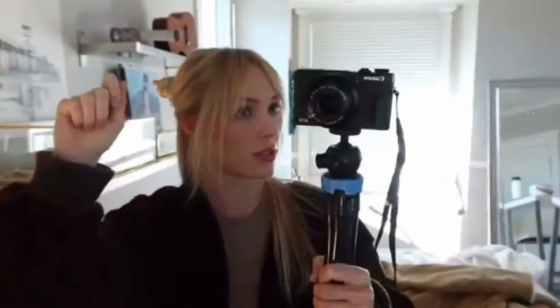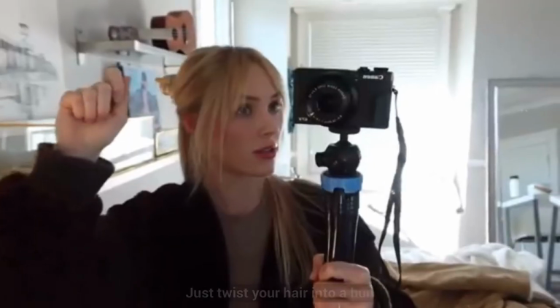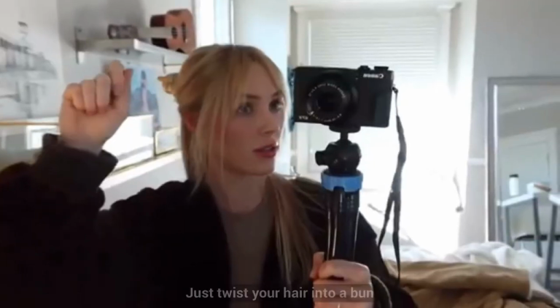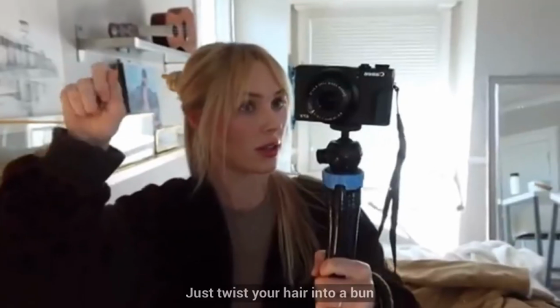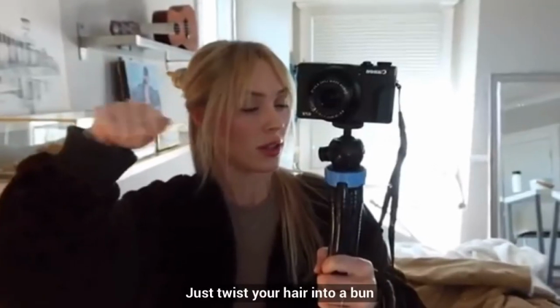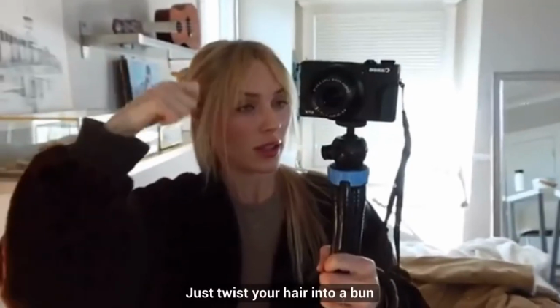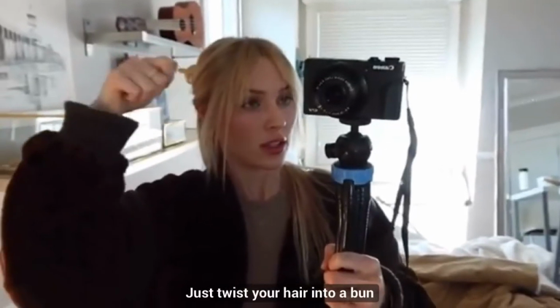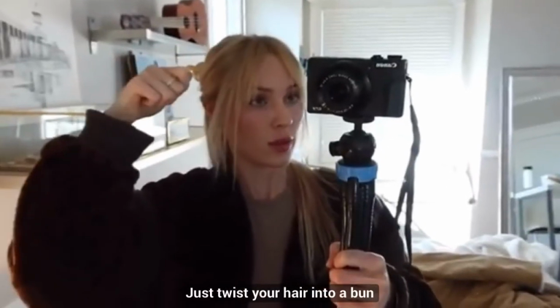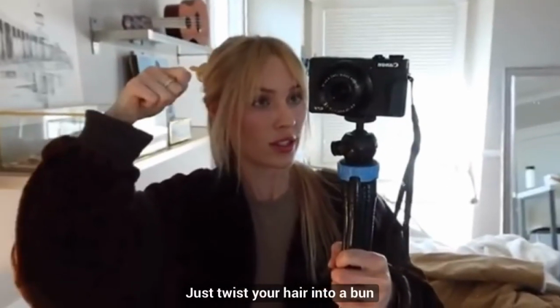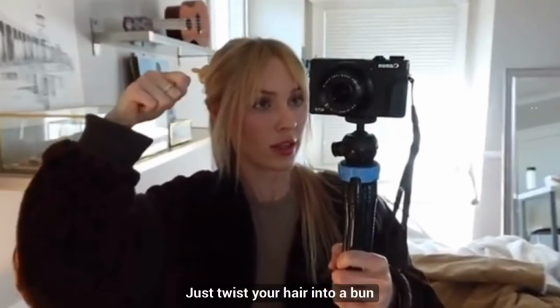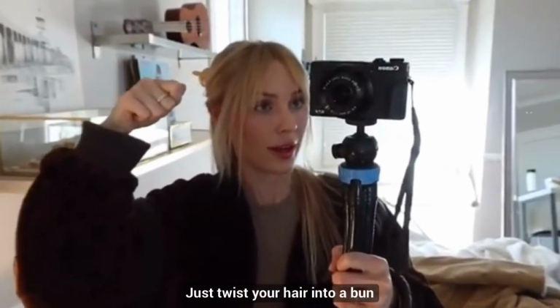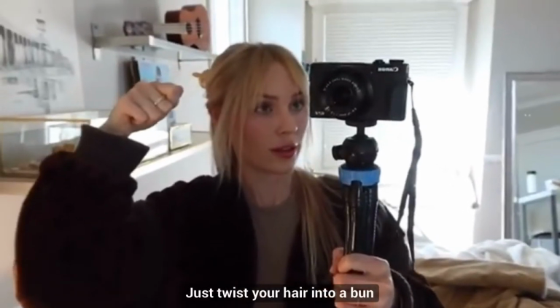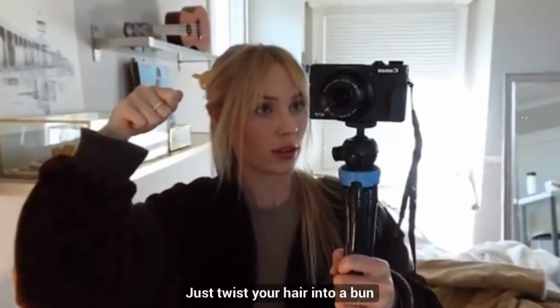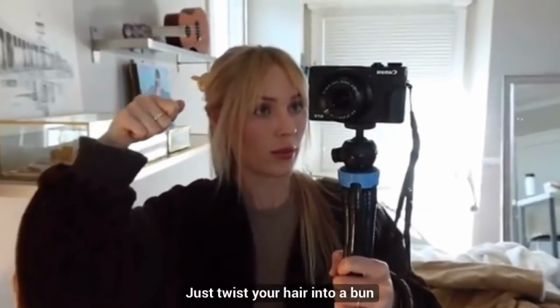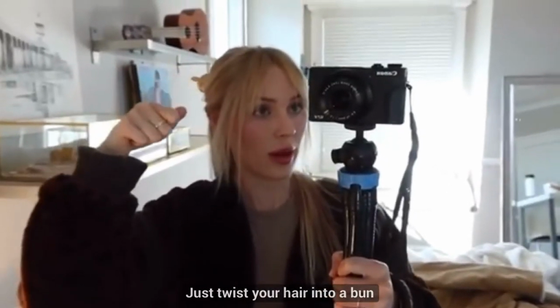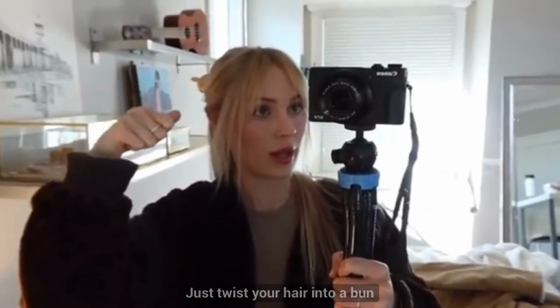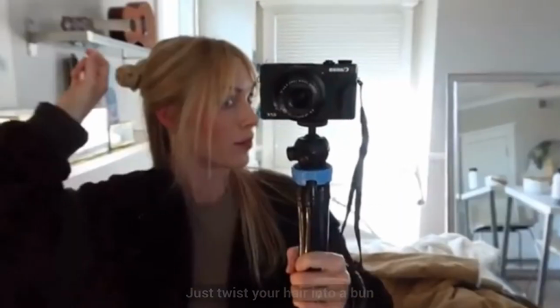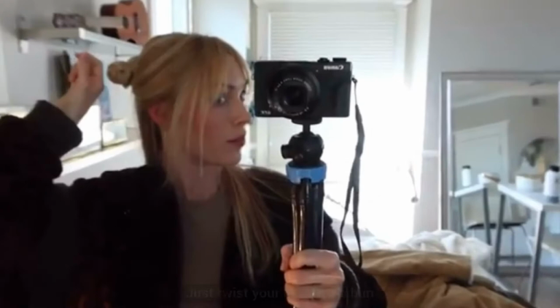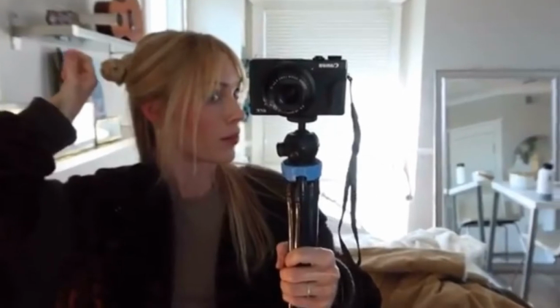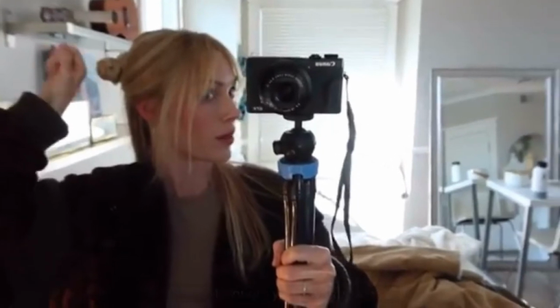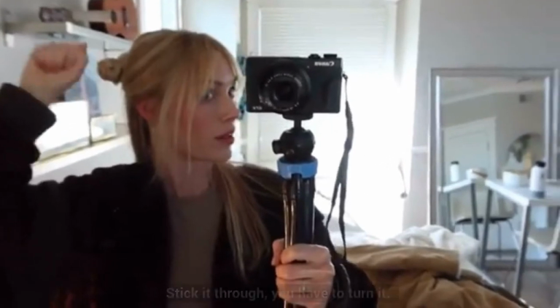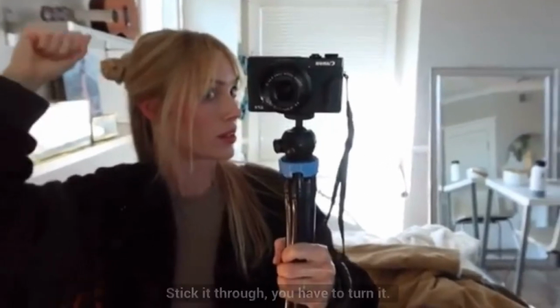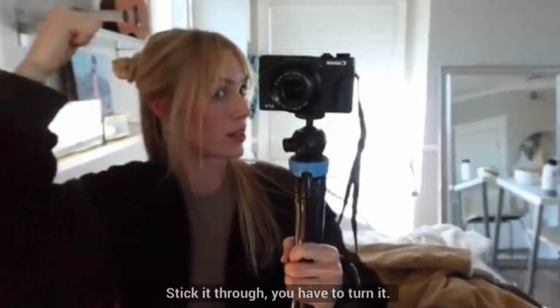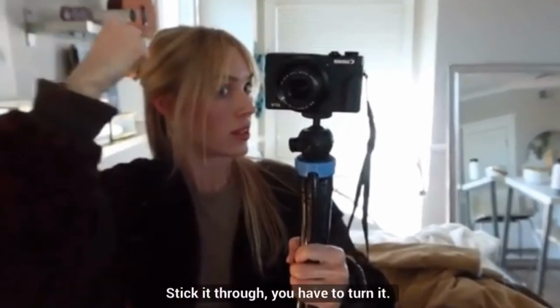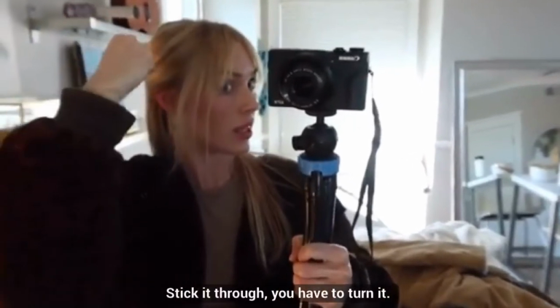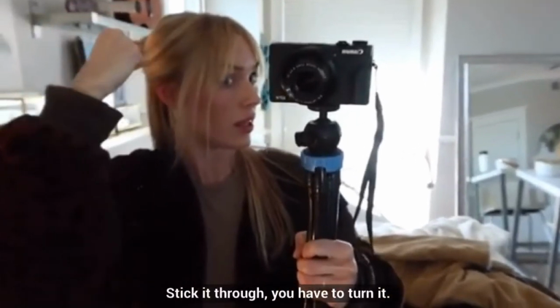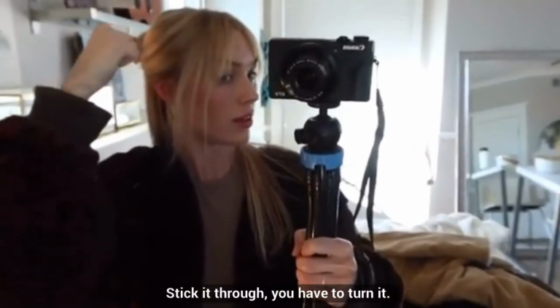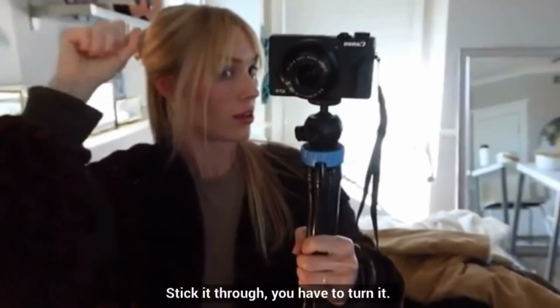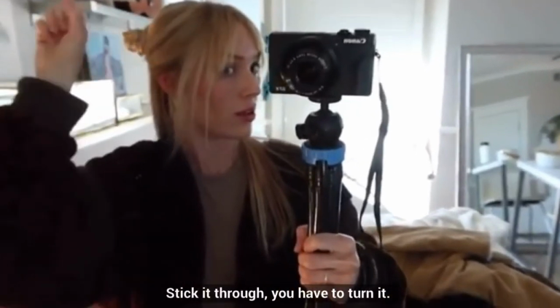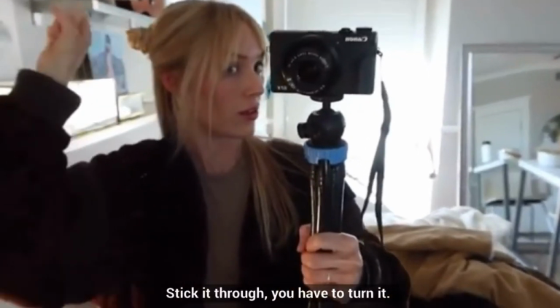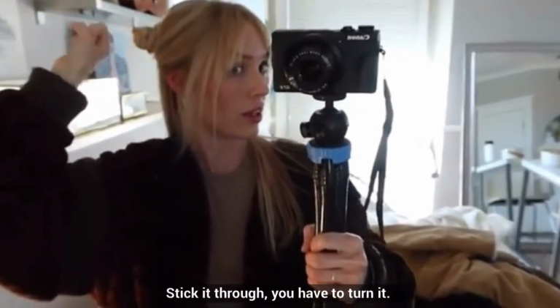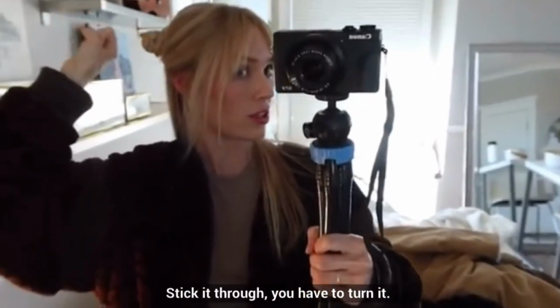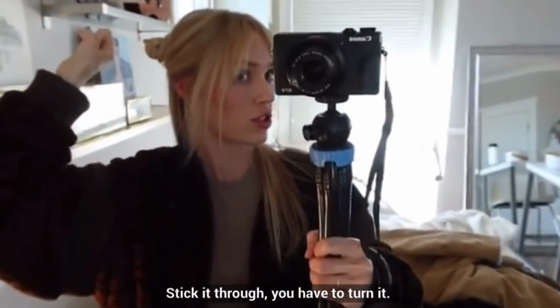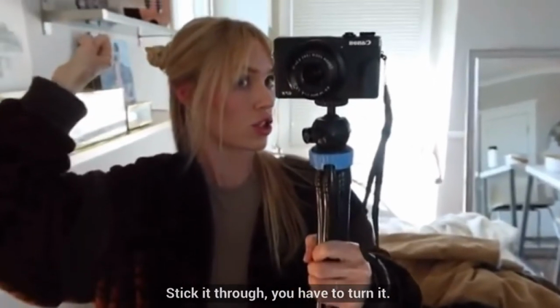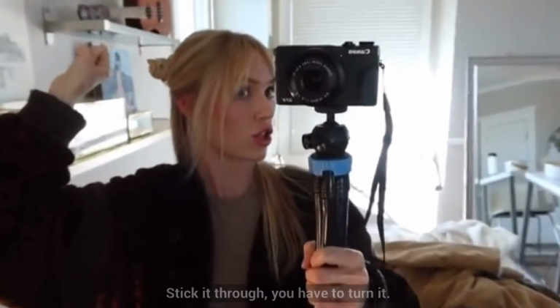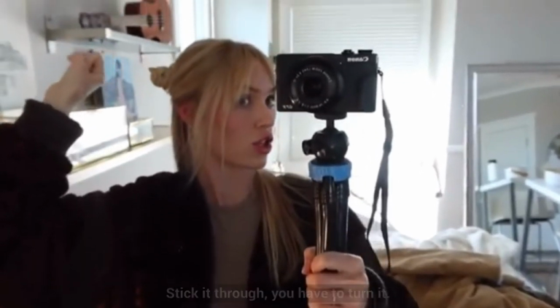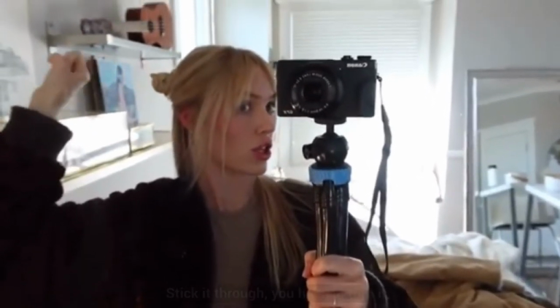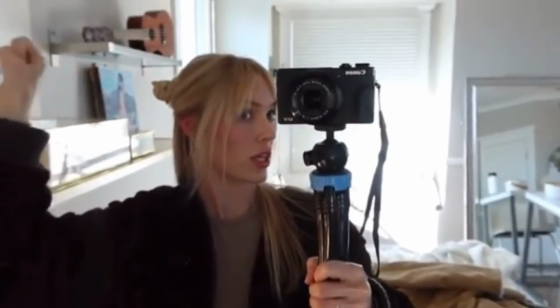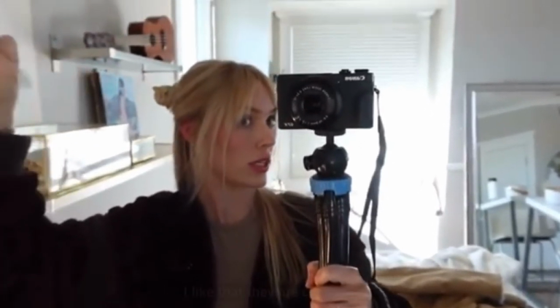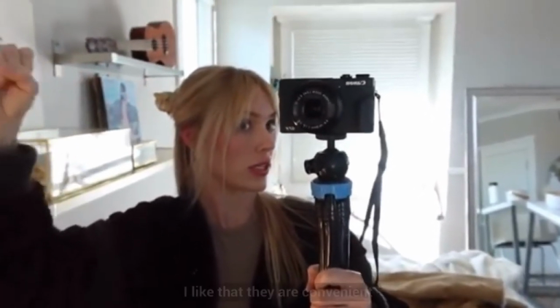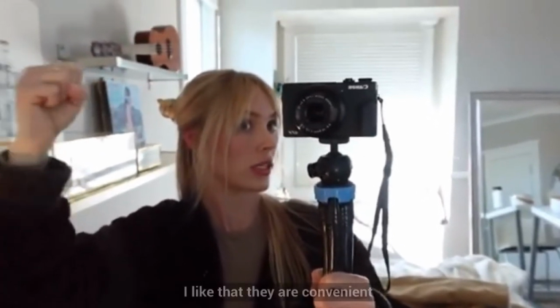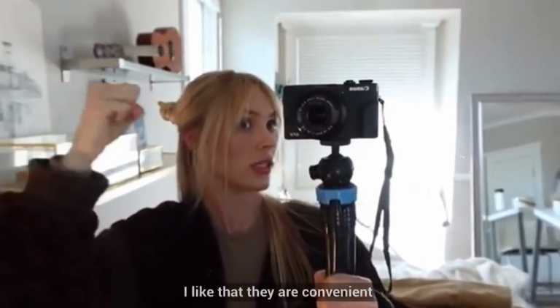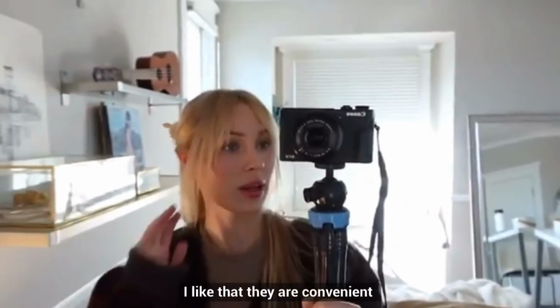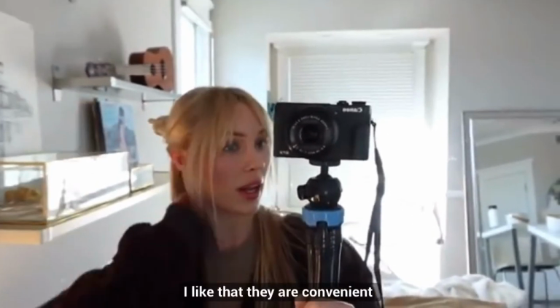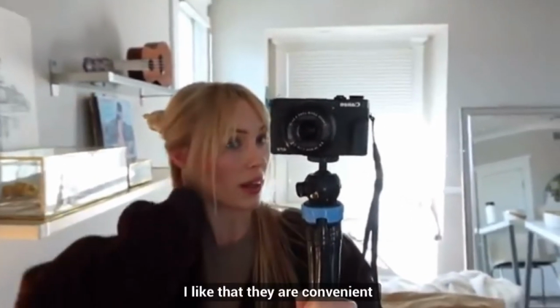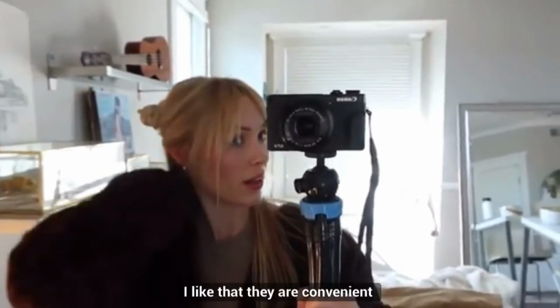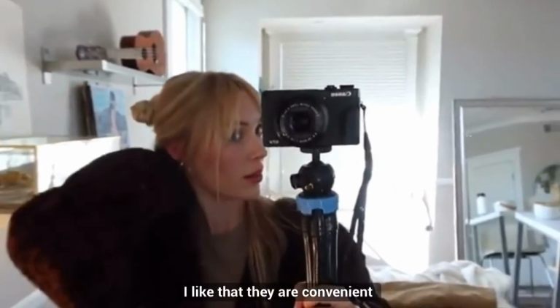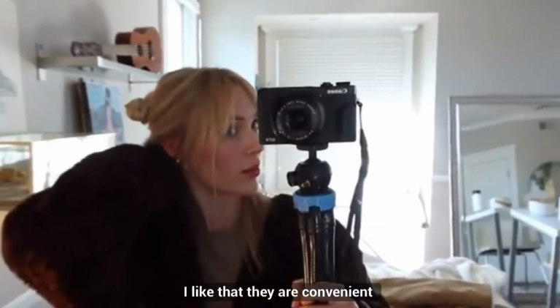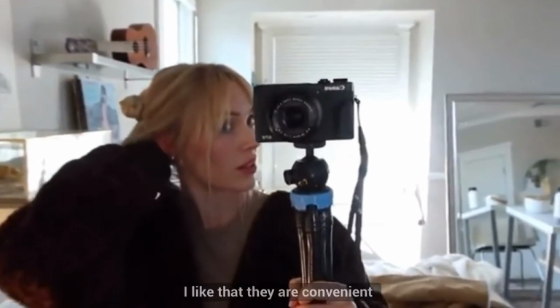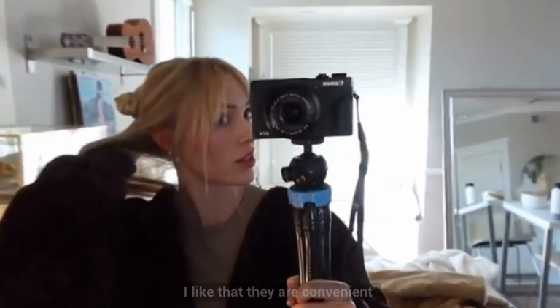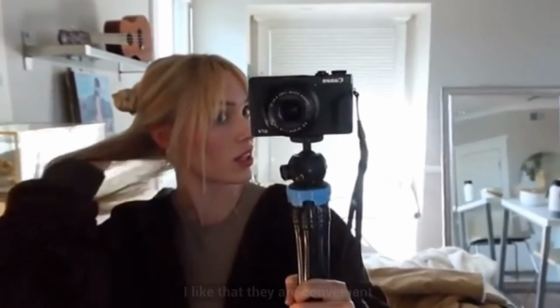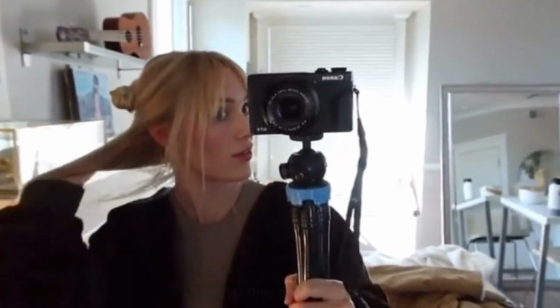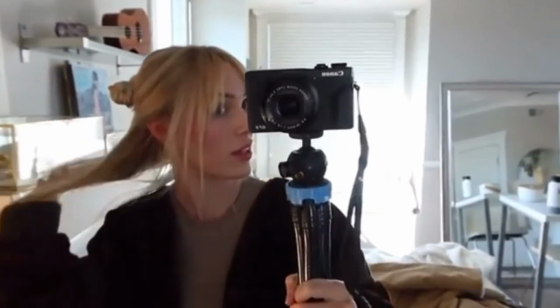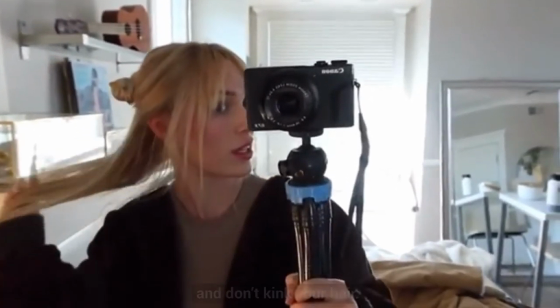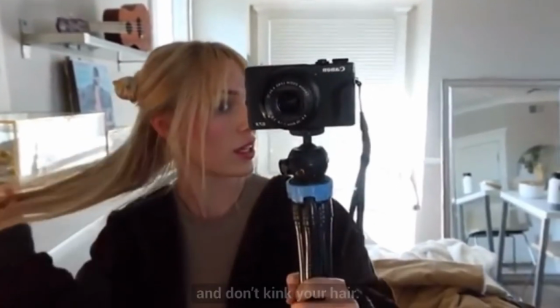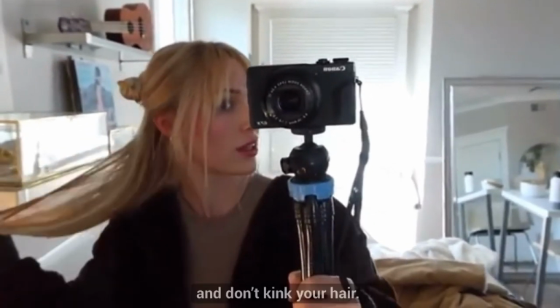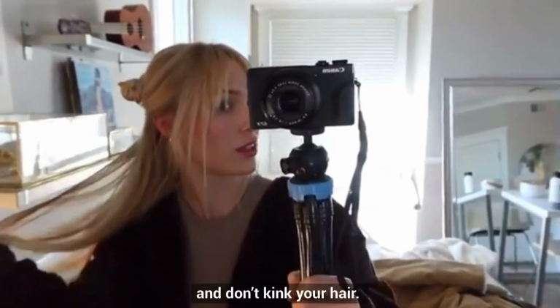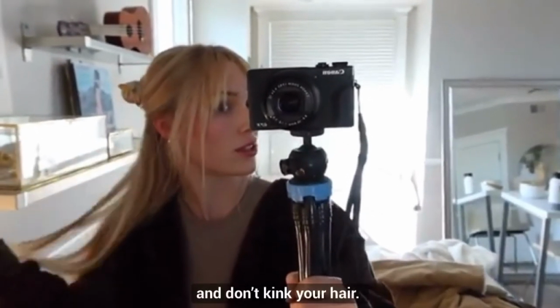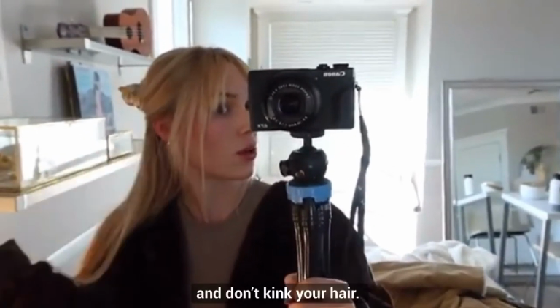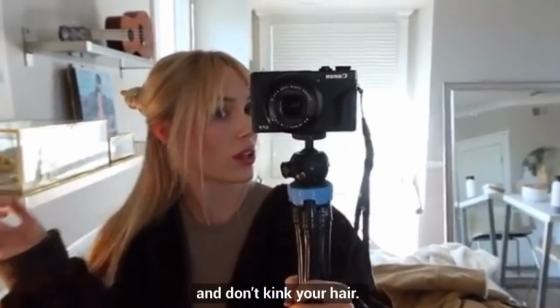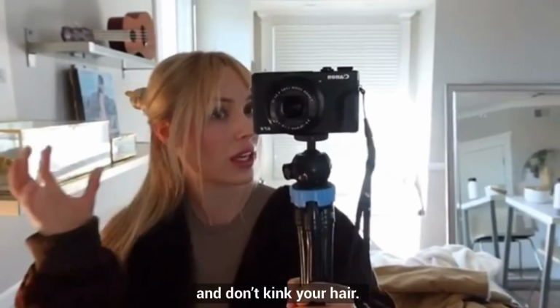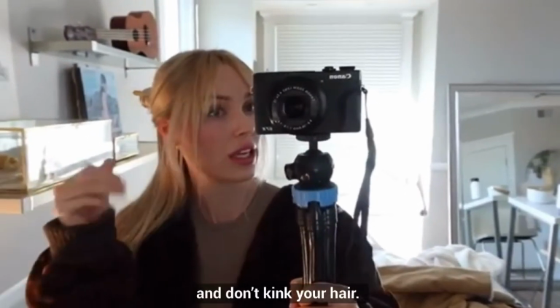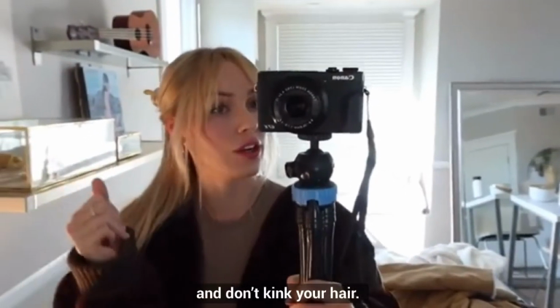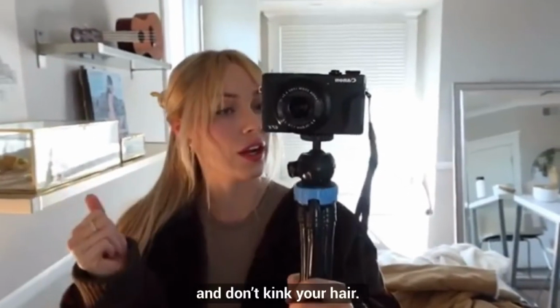Just twist your hair into a bun, stick it through — you have to kind of turn it. I like them because they're convenient and they don't kink your hair.